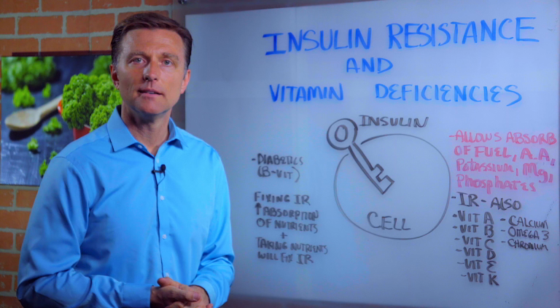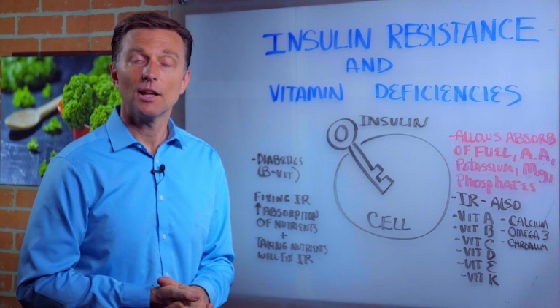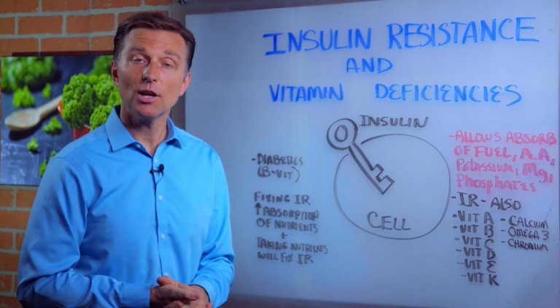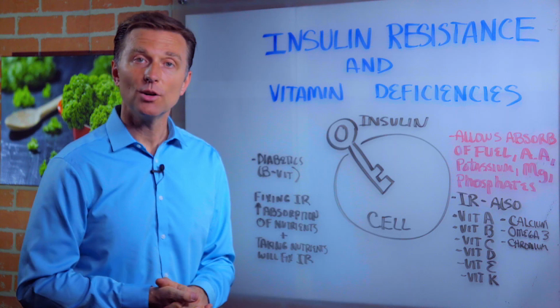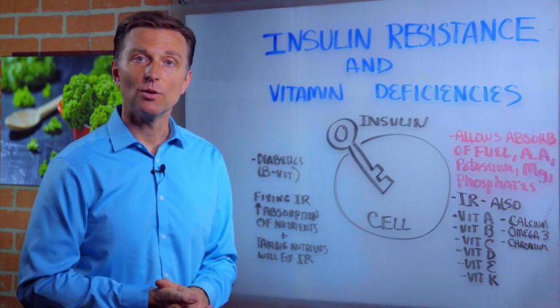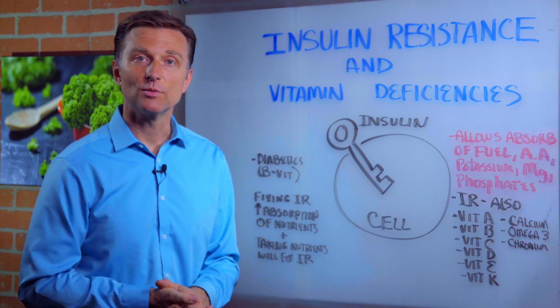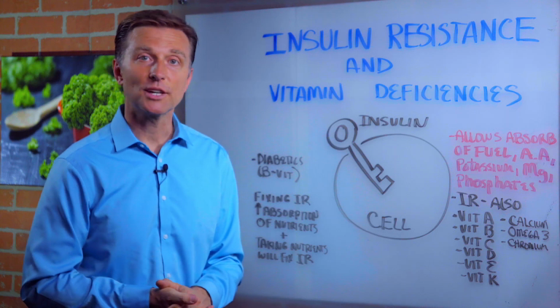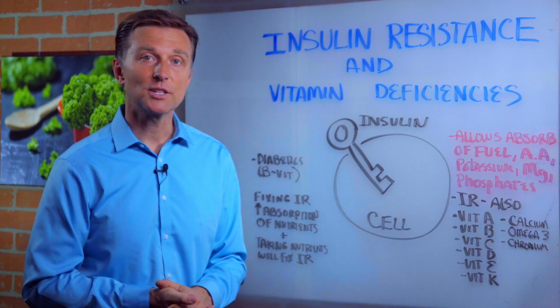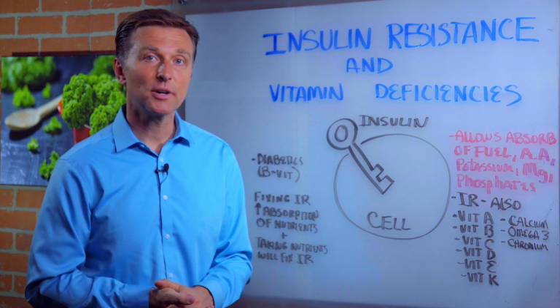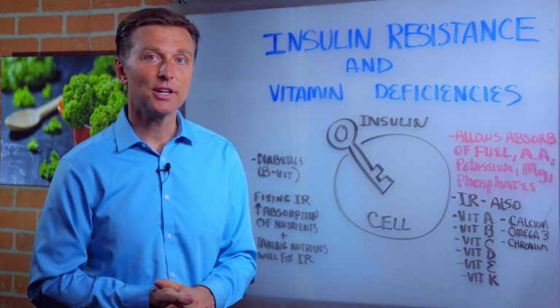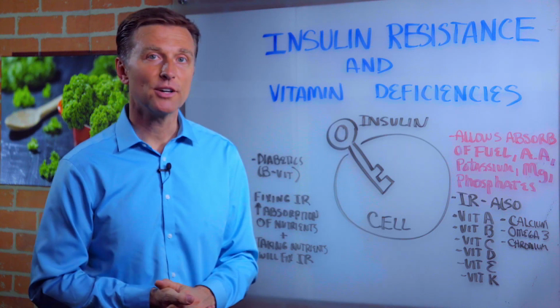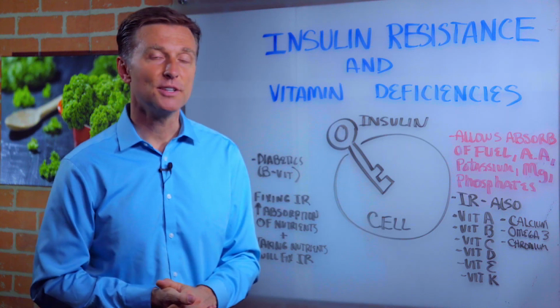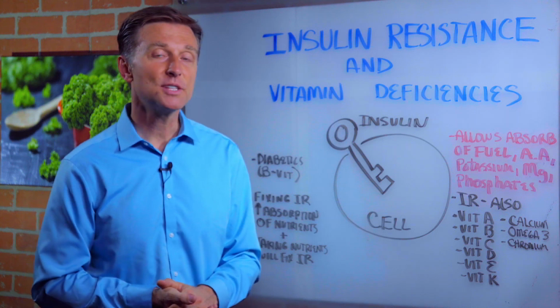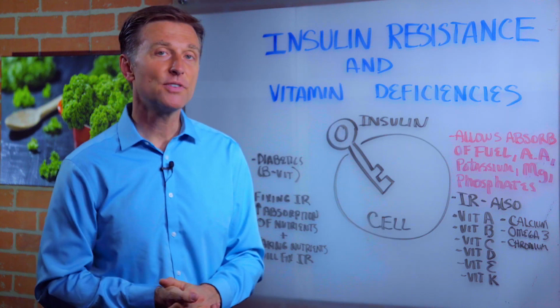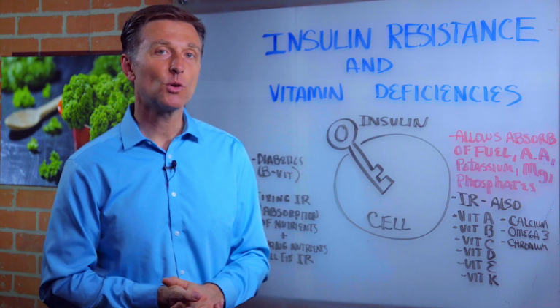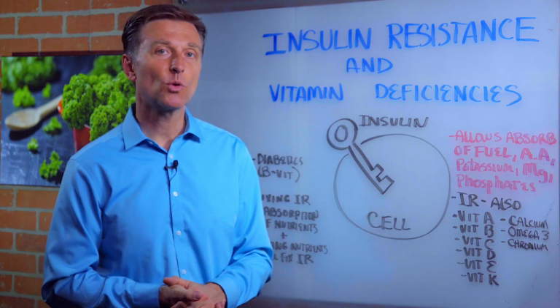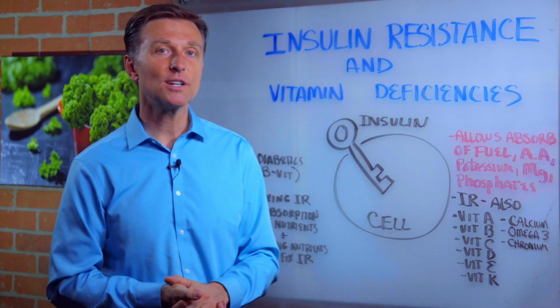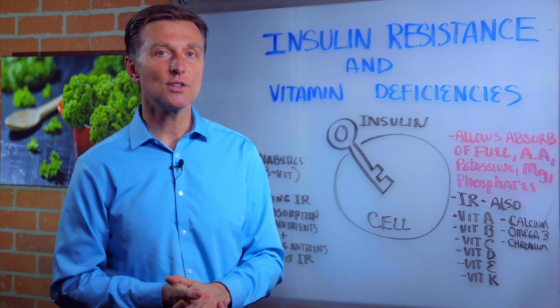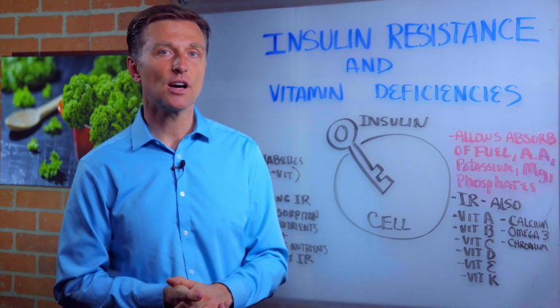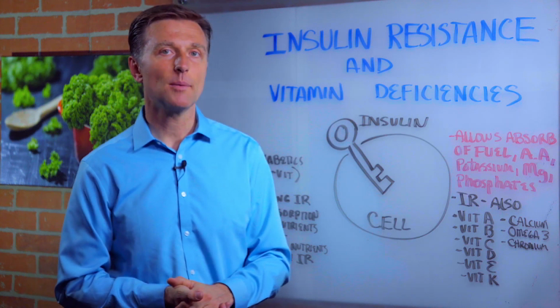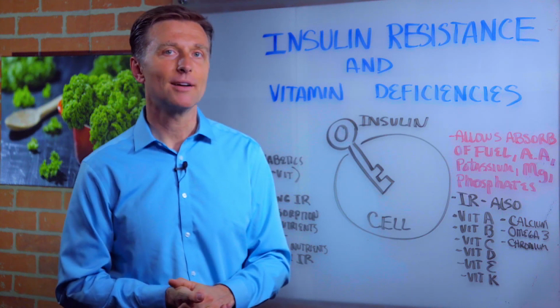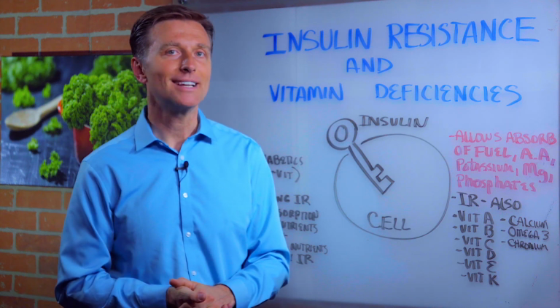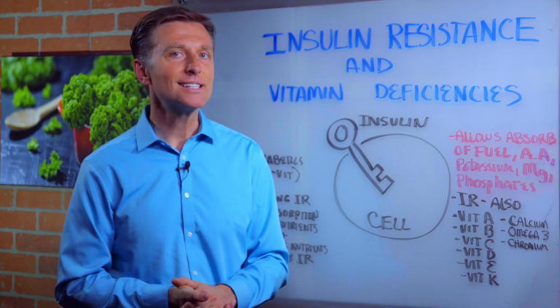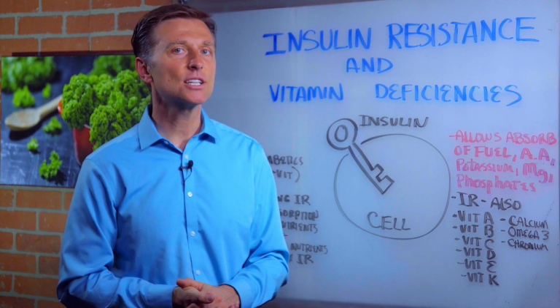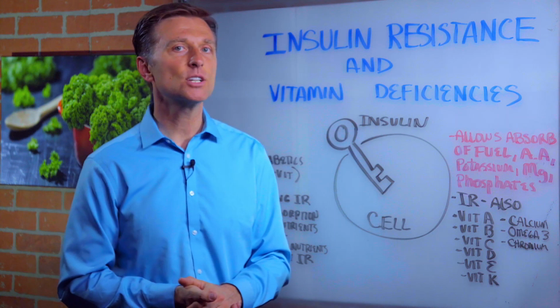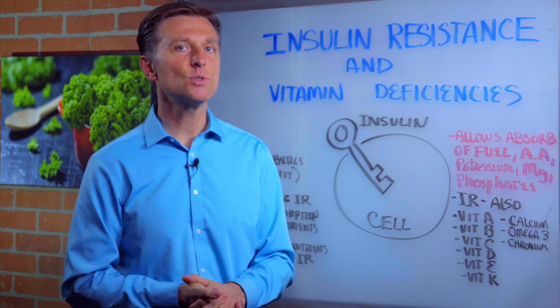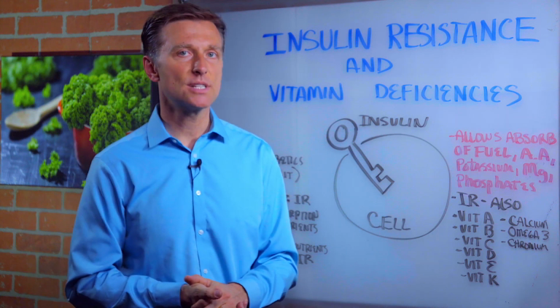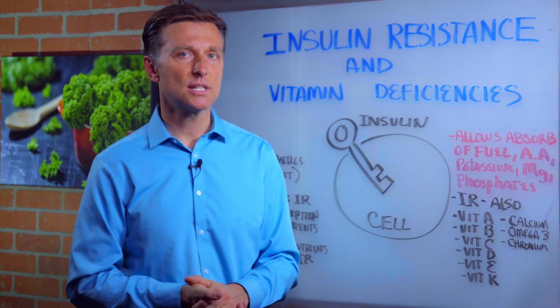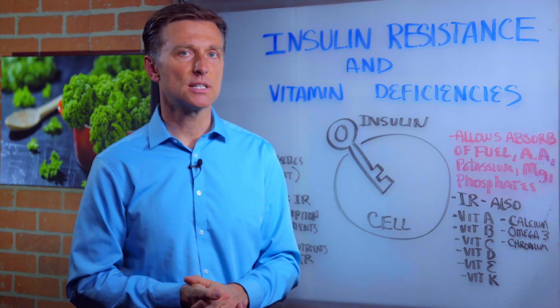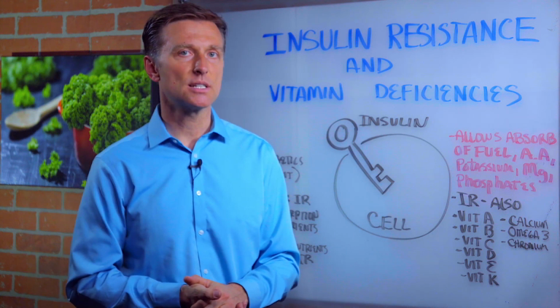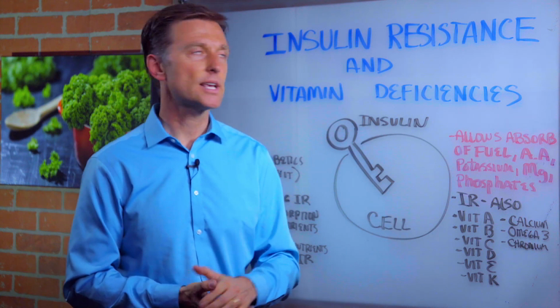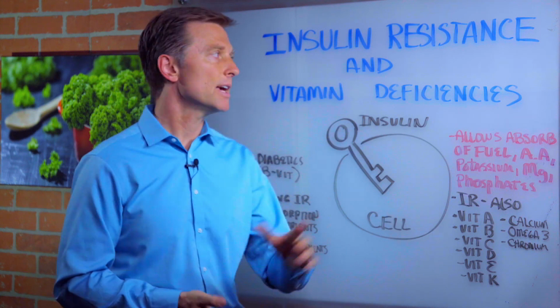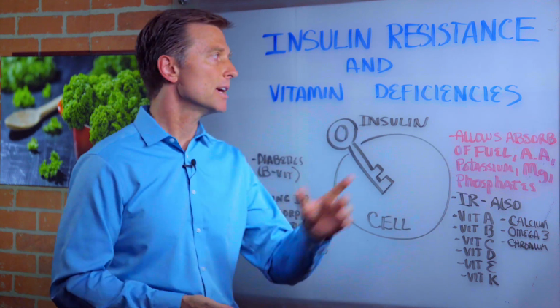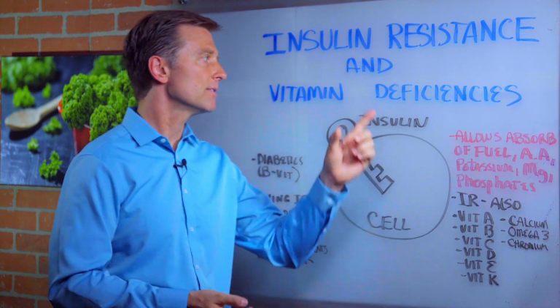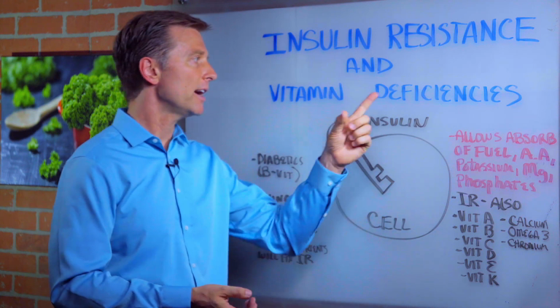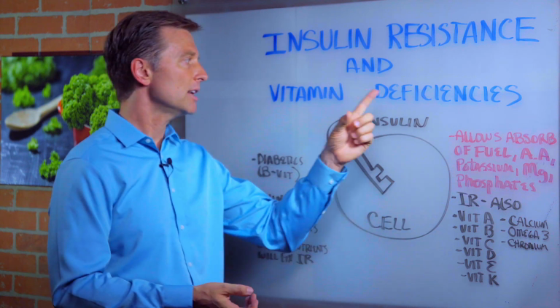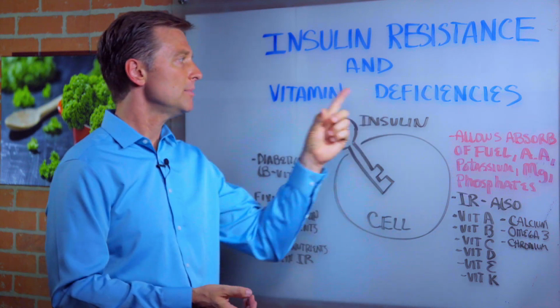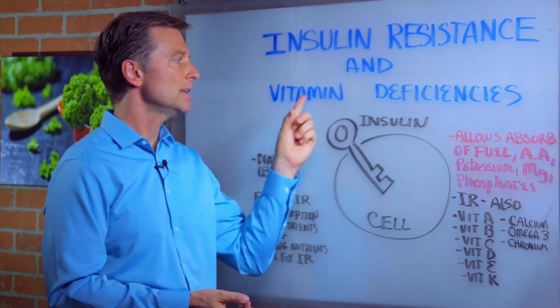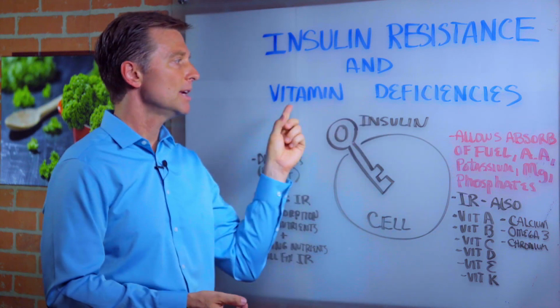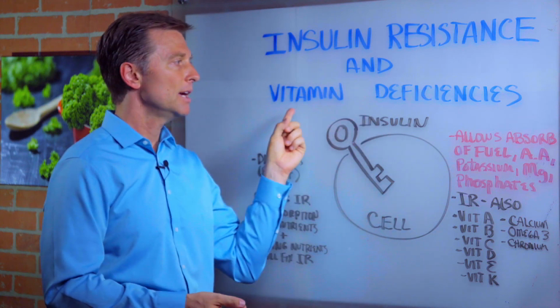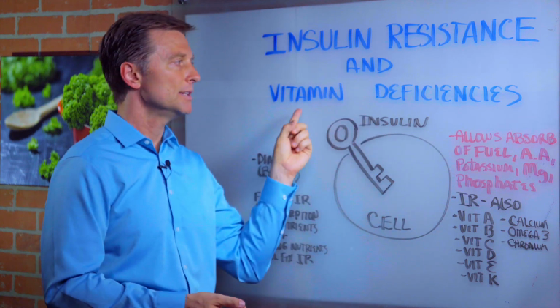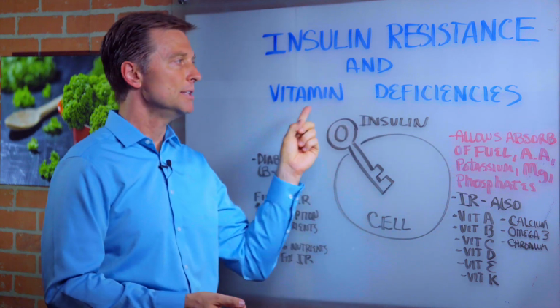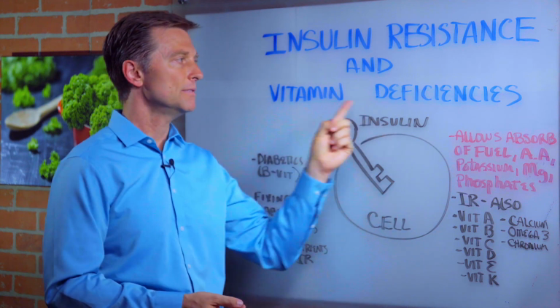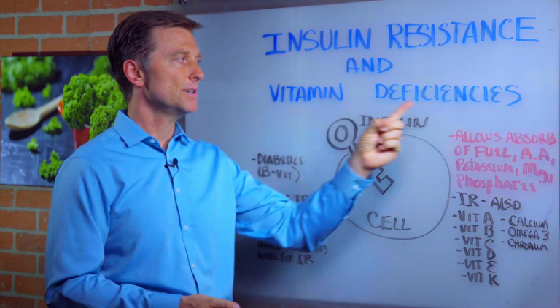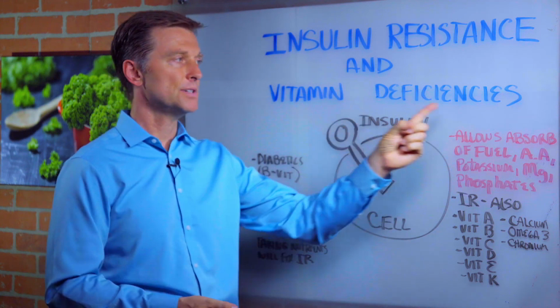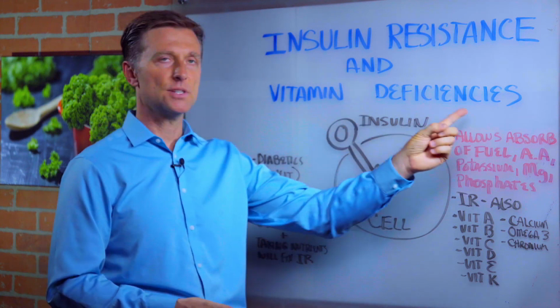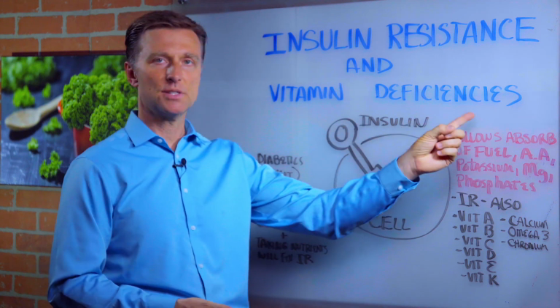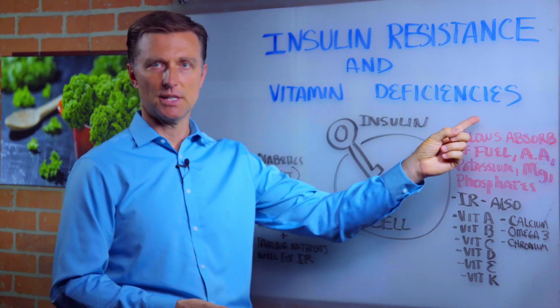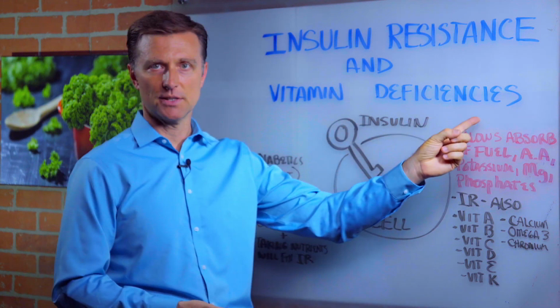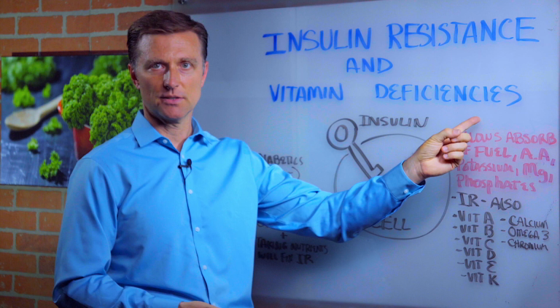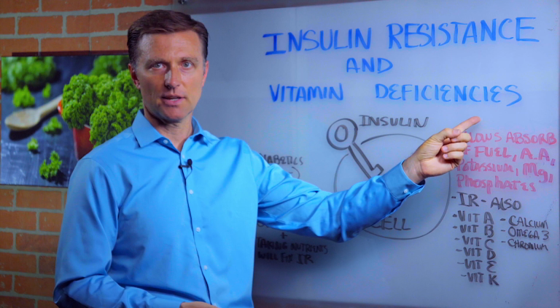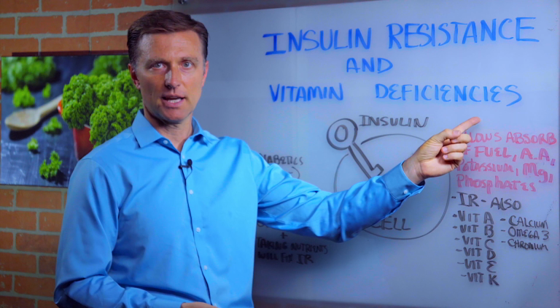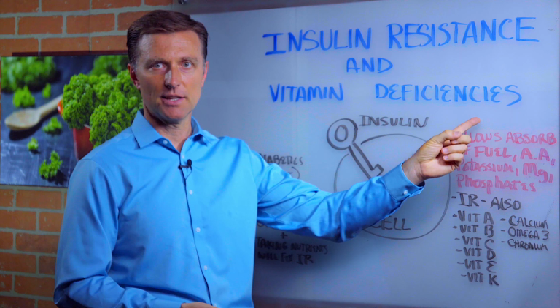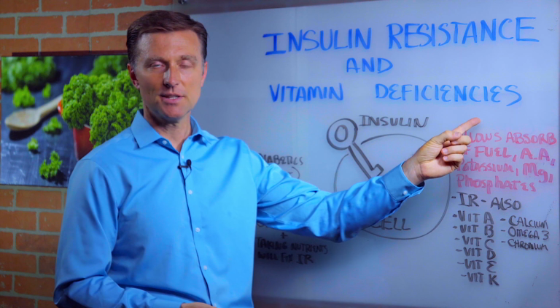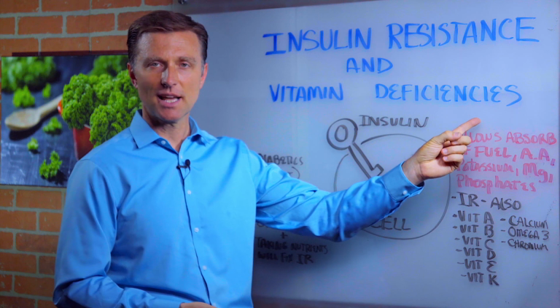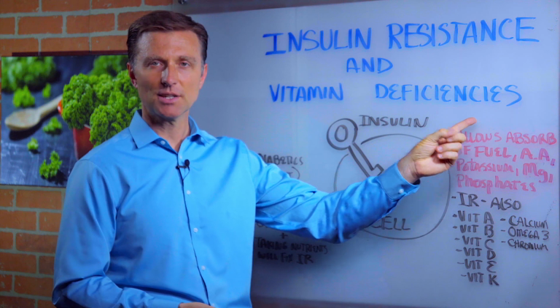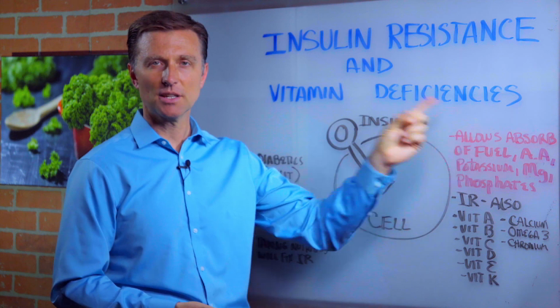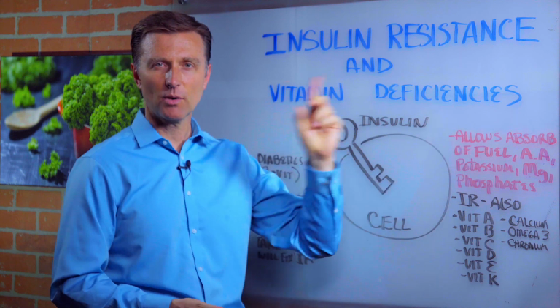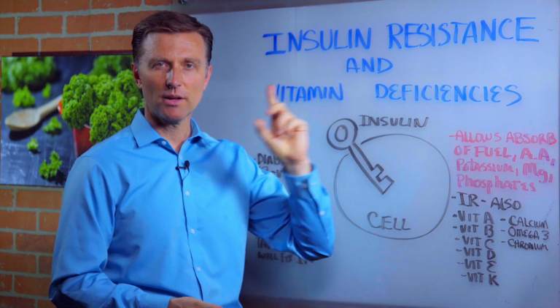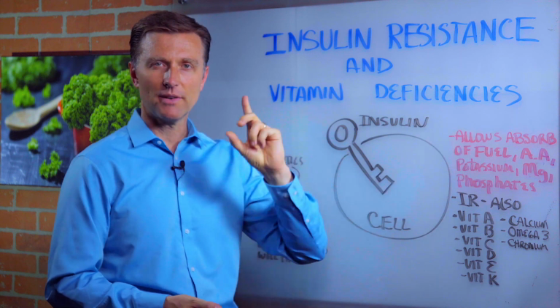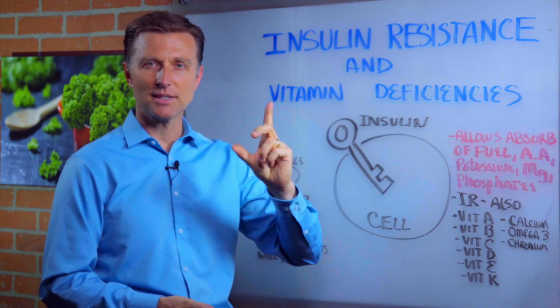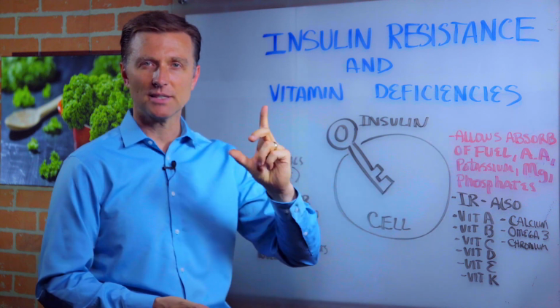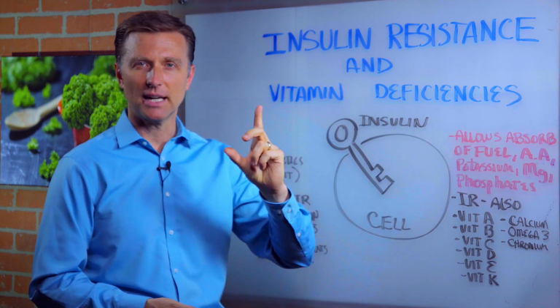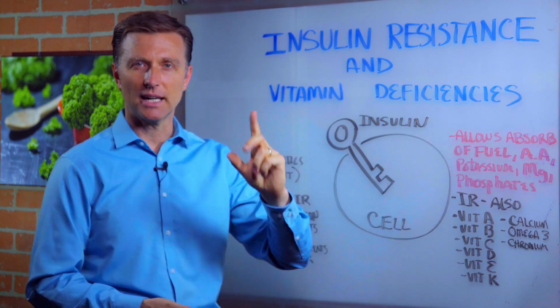Hello, Dr. Berg here. In this video, we're going to talk about insulin resistance and vitamin deficiencies. This is actually quite fascinating.